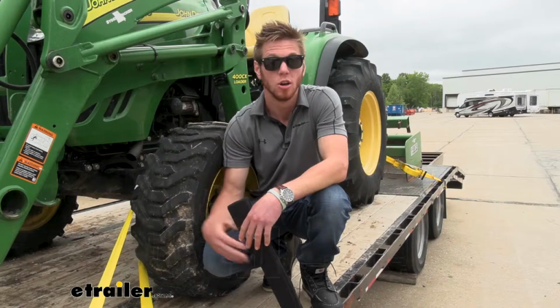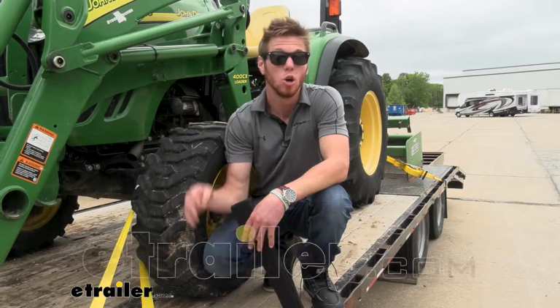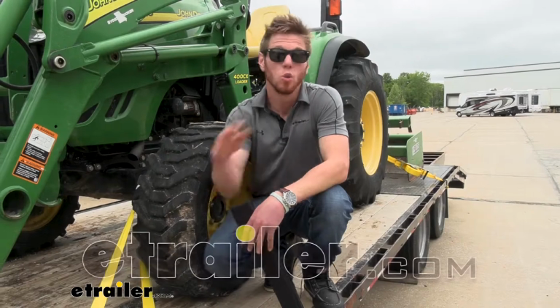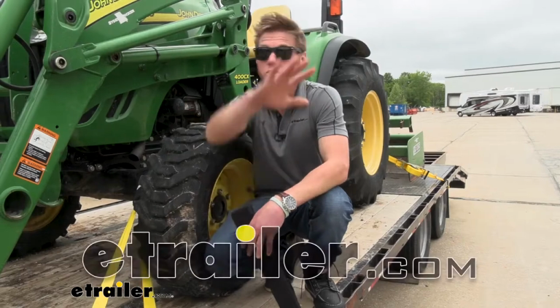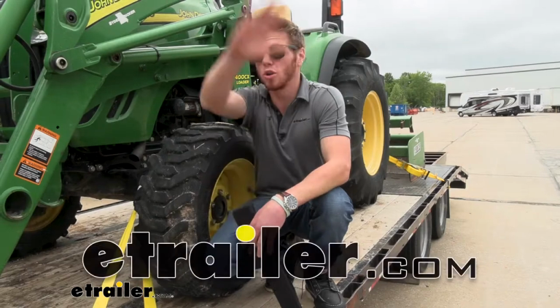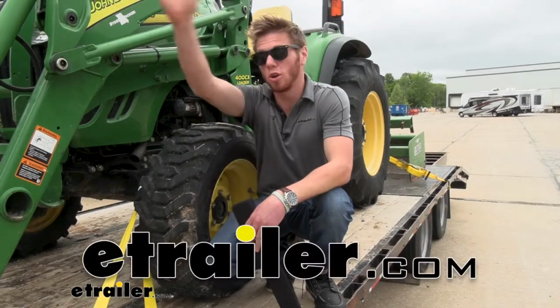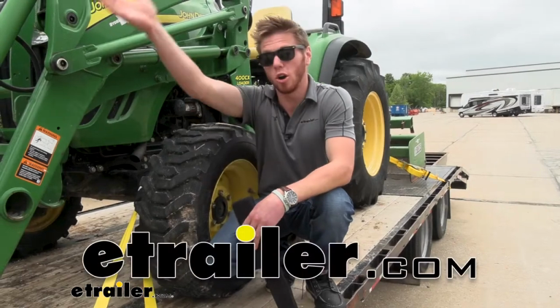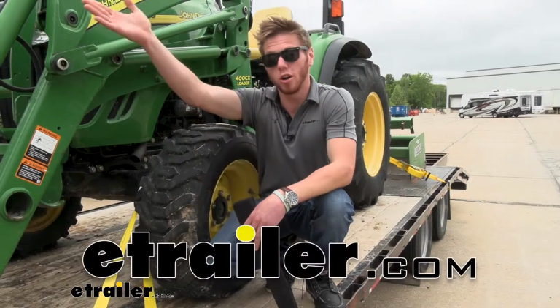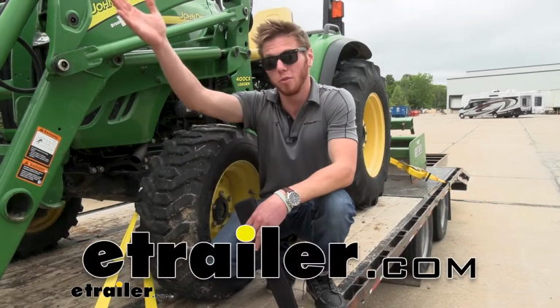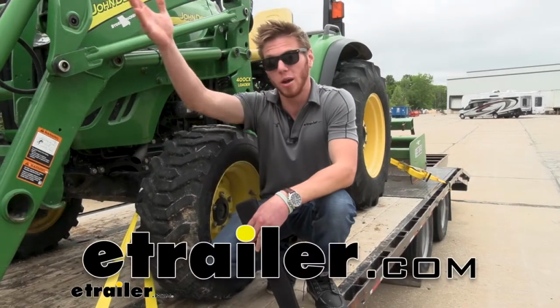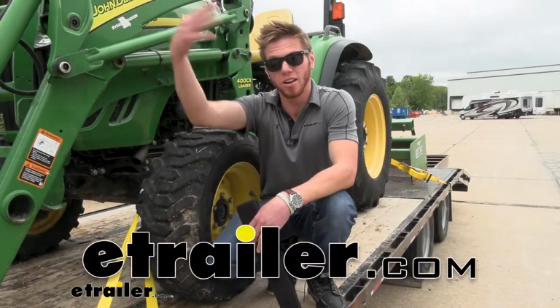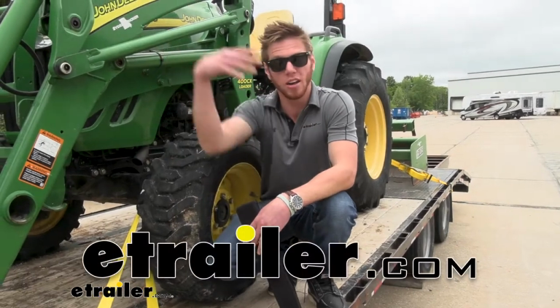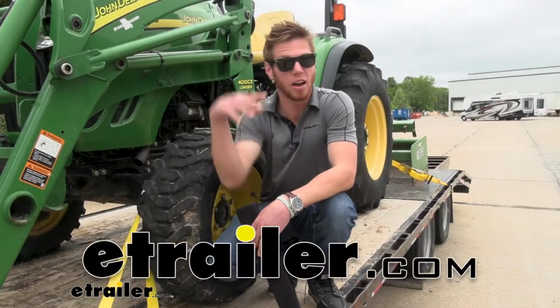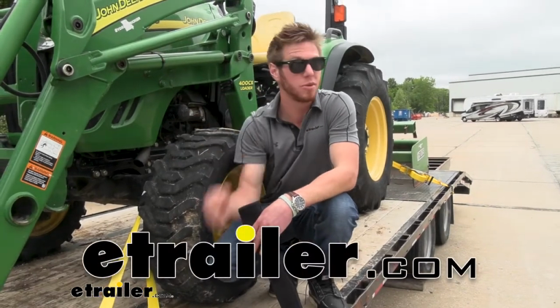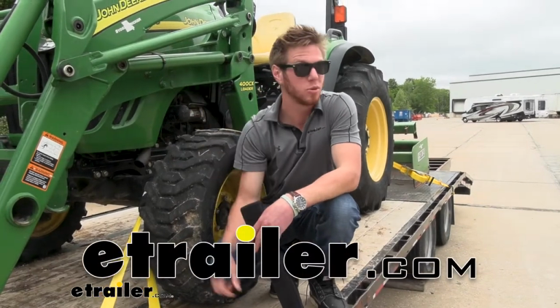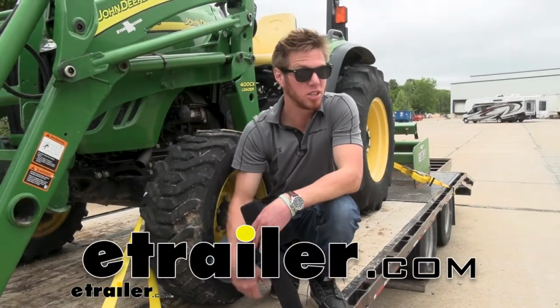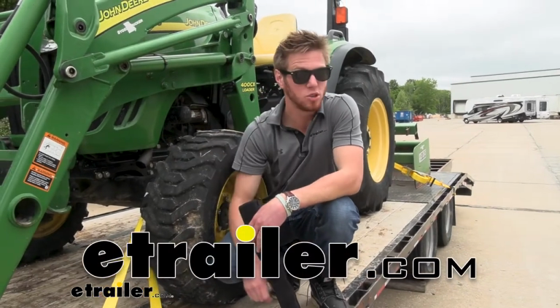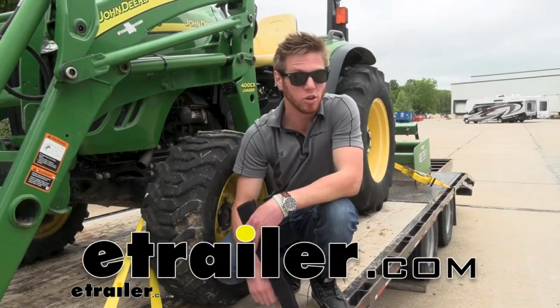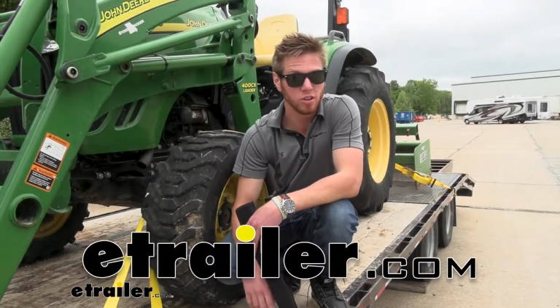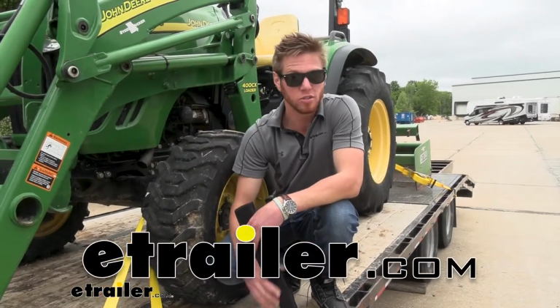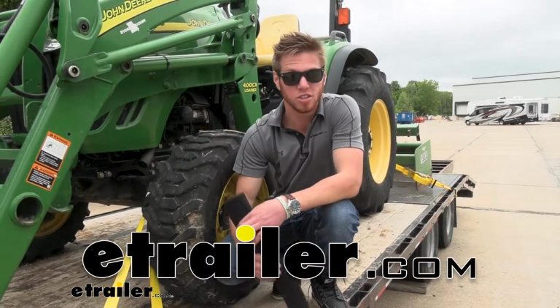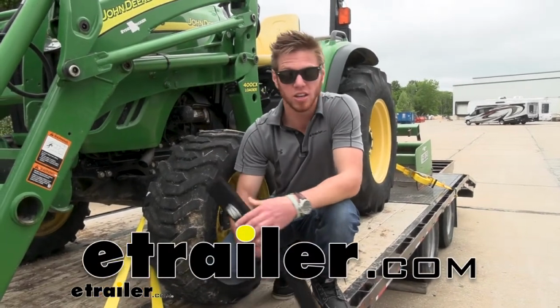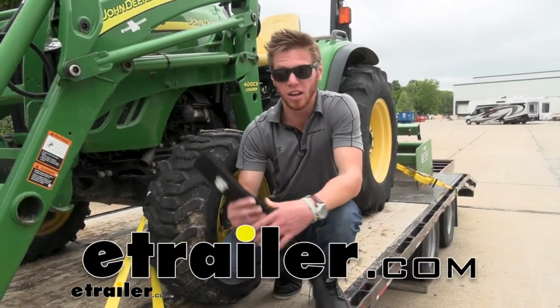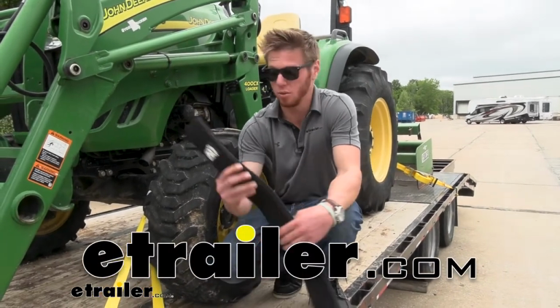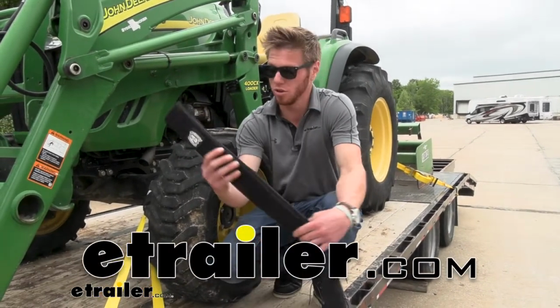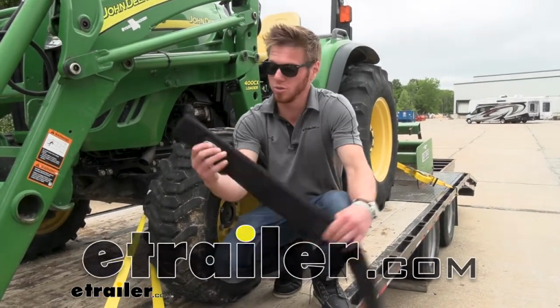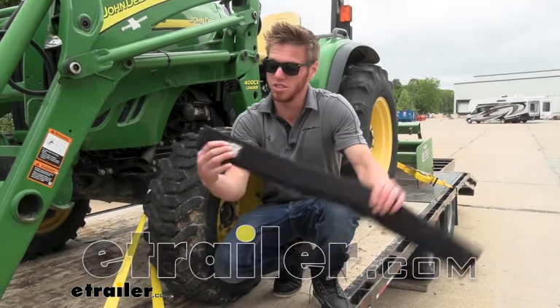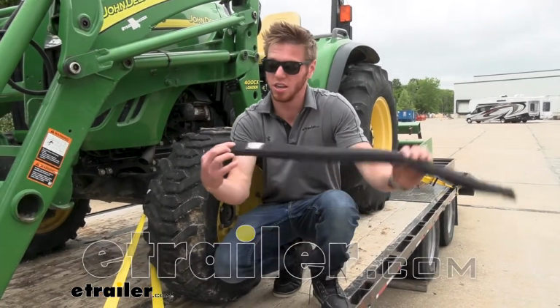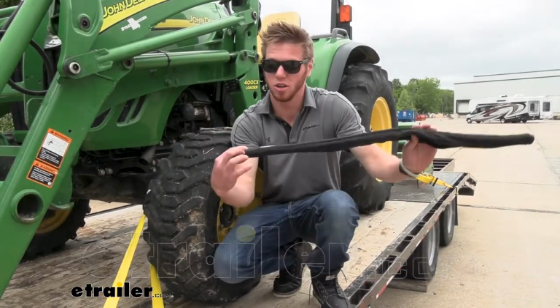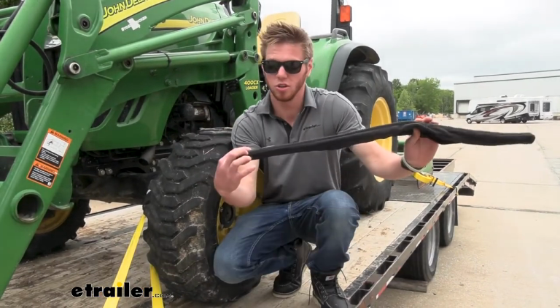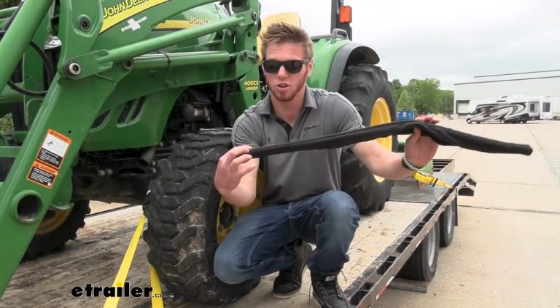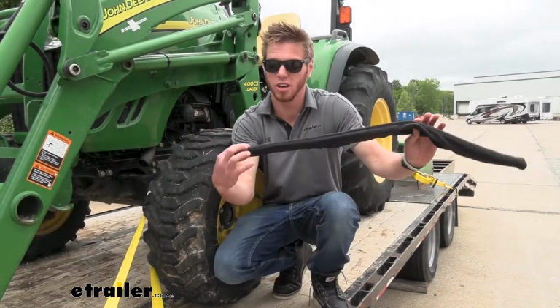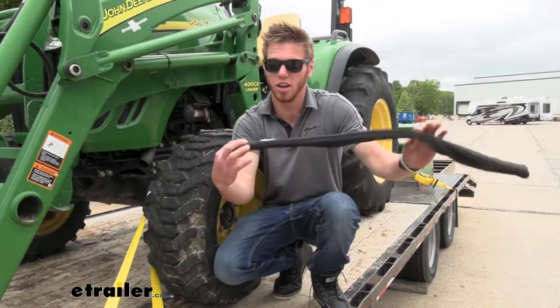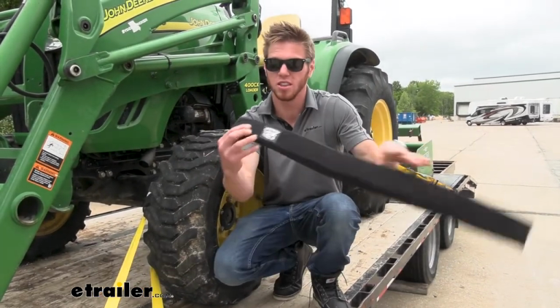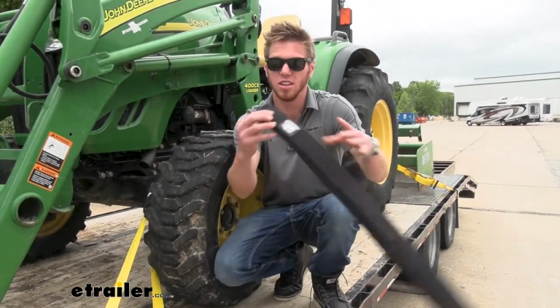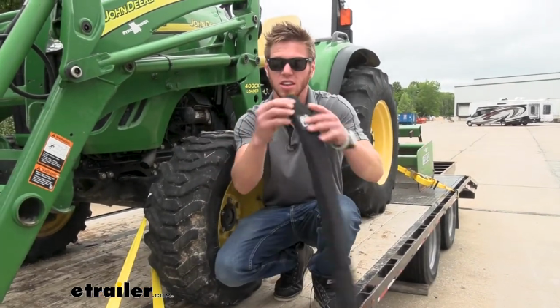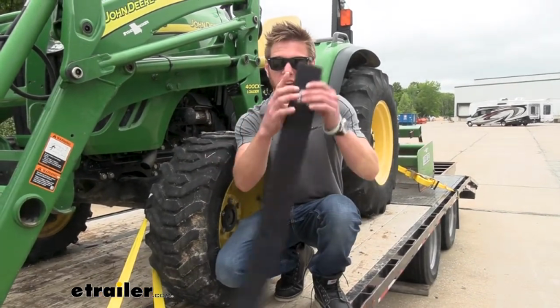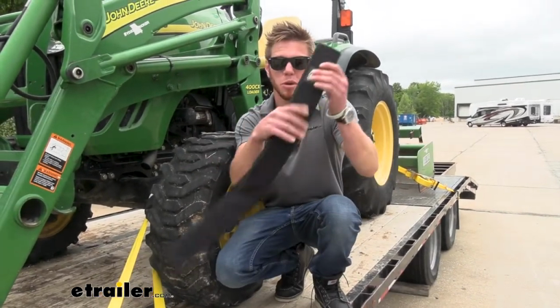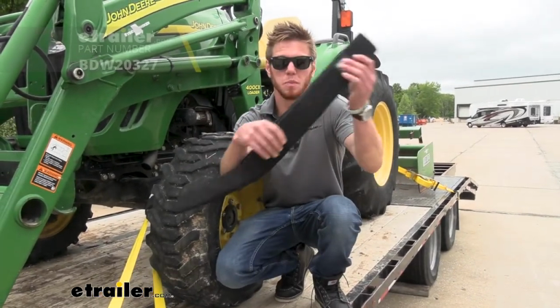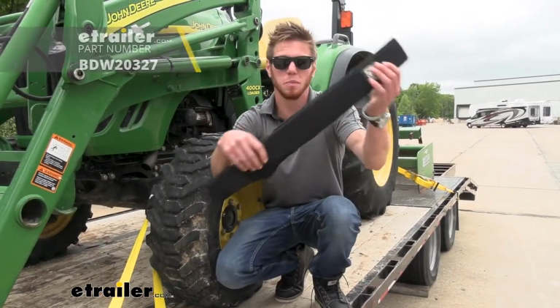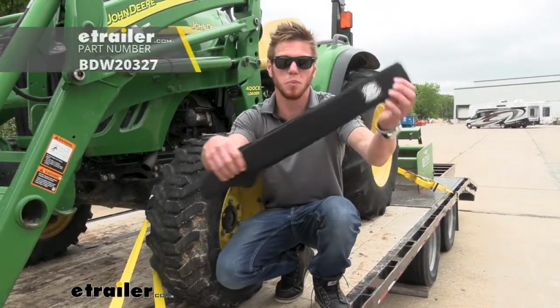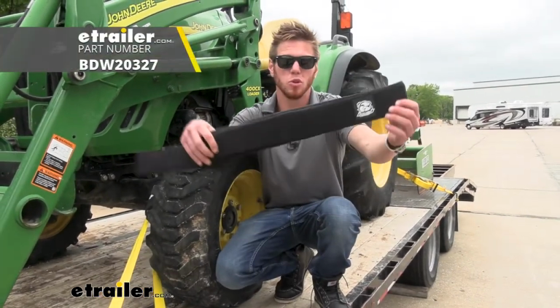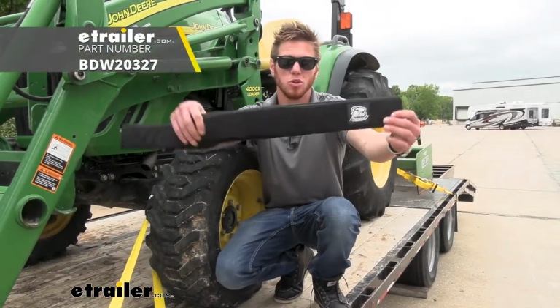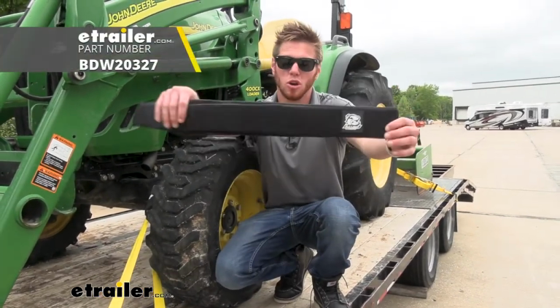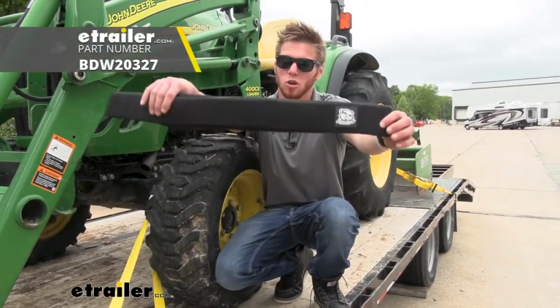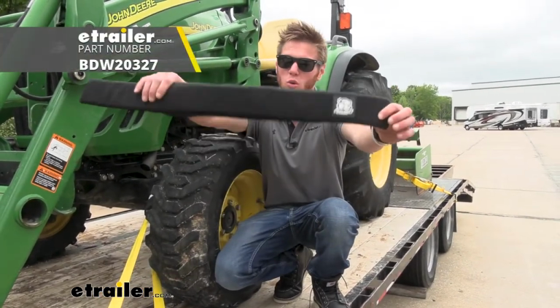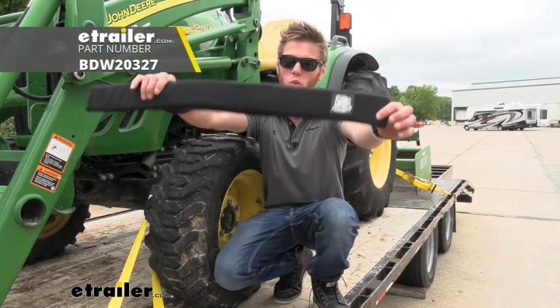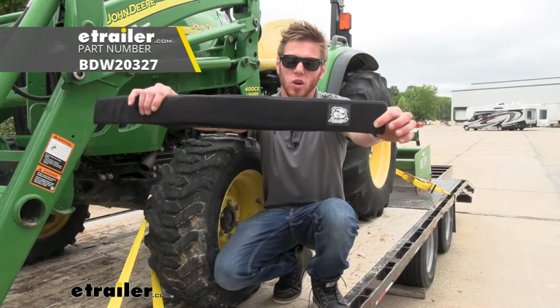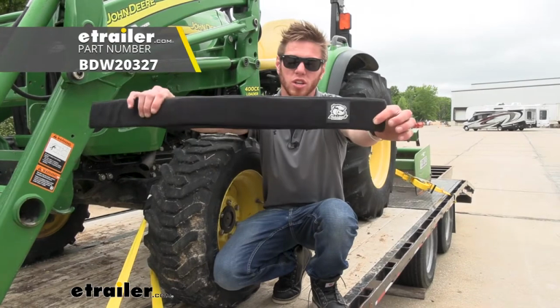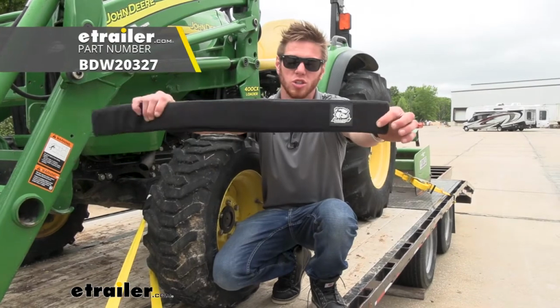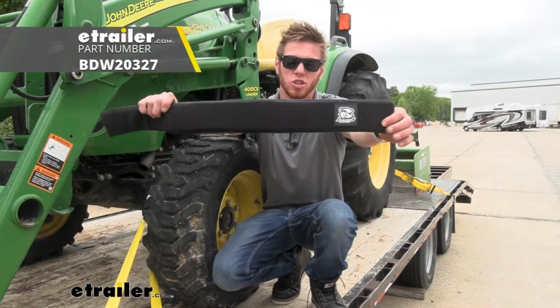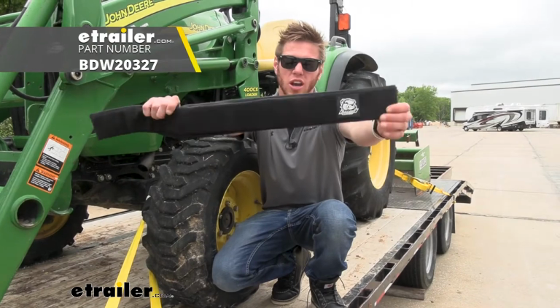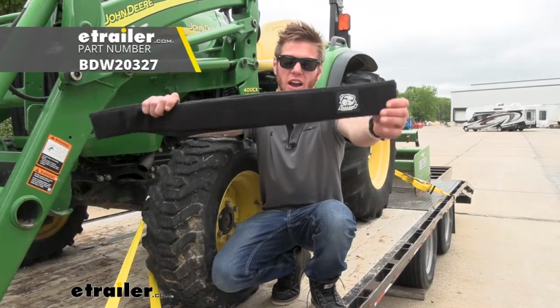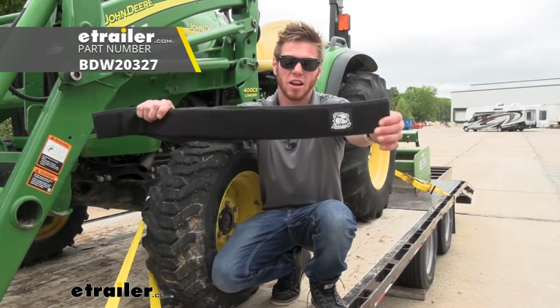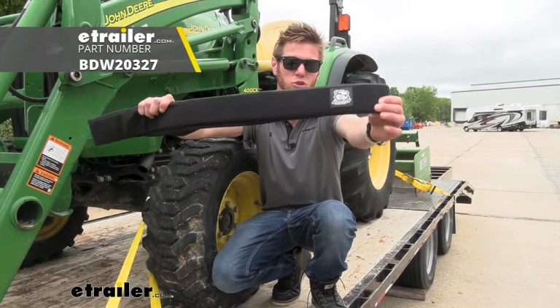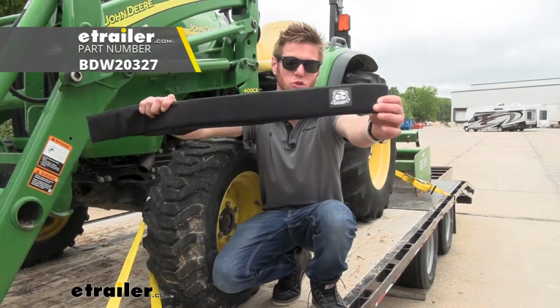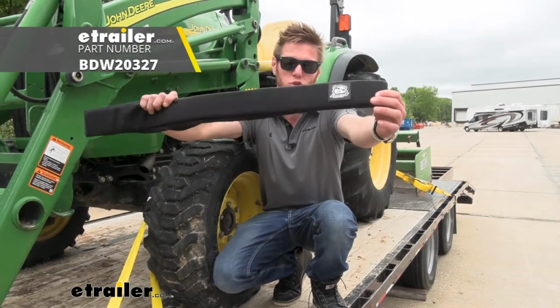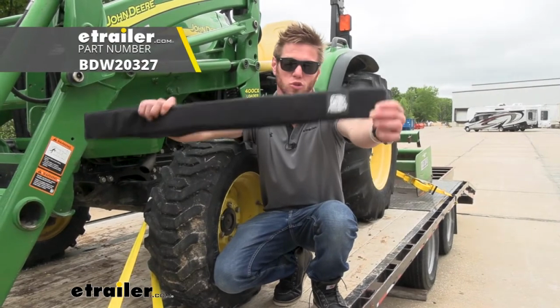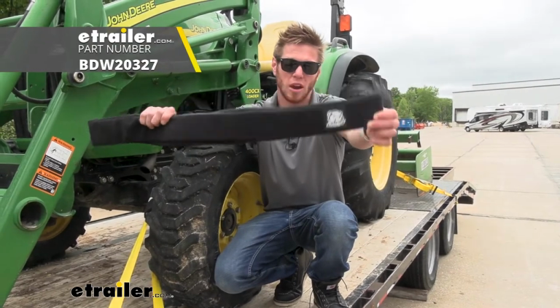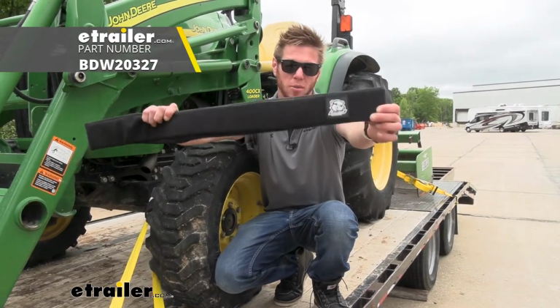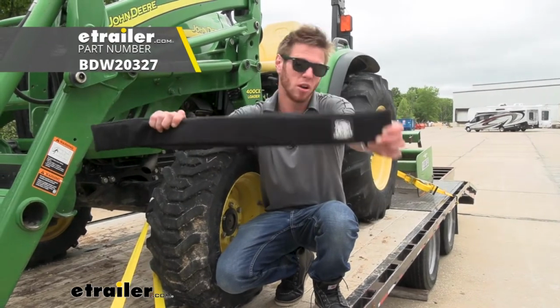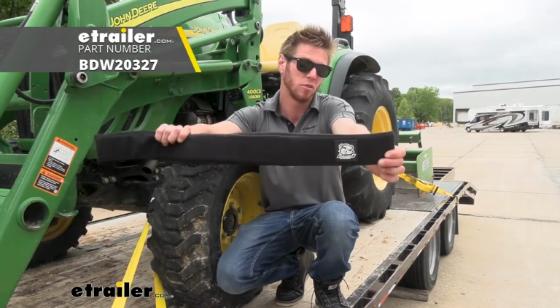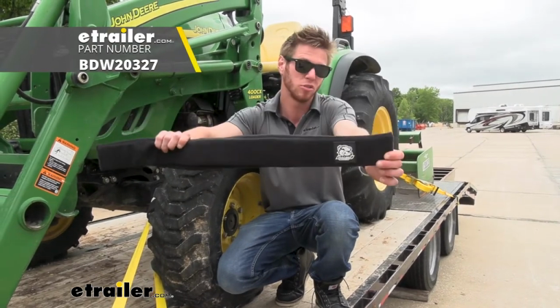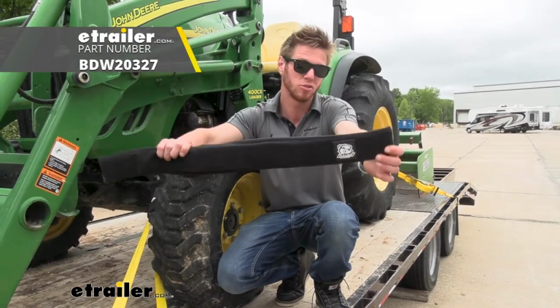What's going on everybody? Adam here with eTrailer. Today we're going to be taking a look at the Bulldog Winch Axle Strap Covers.